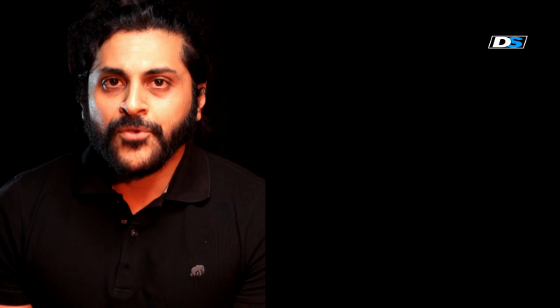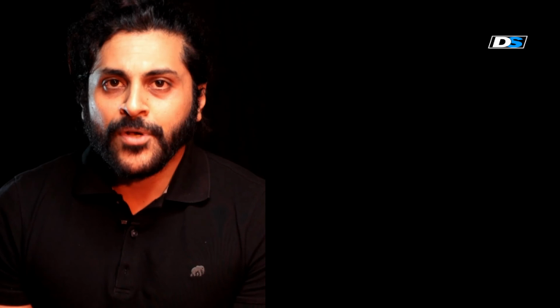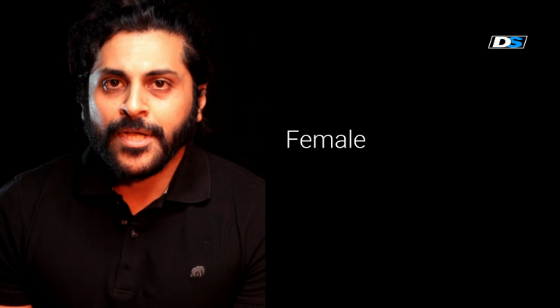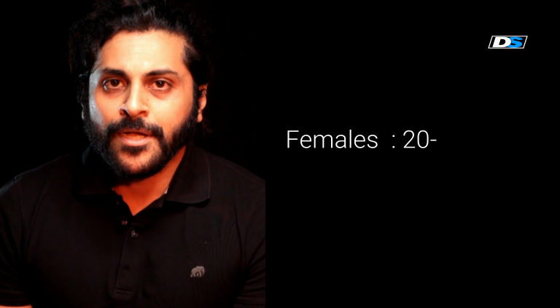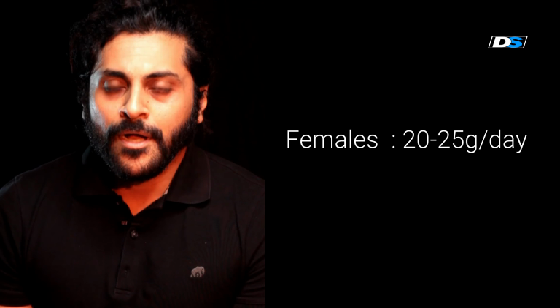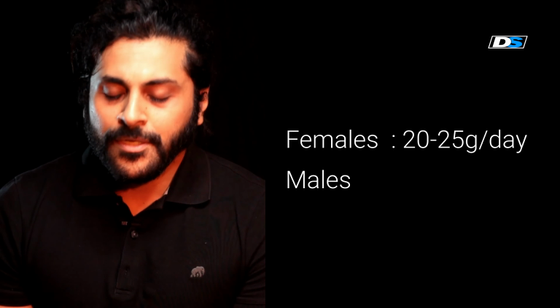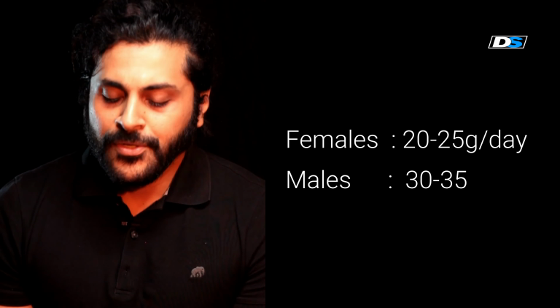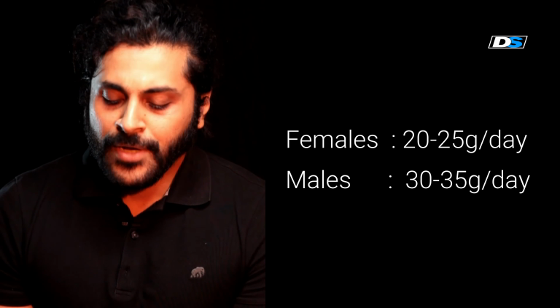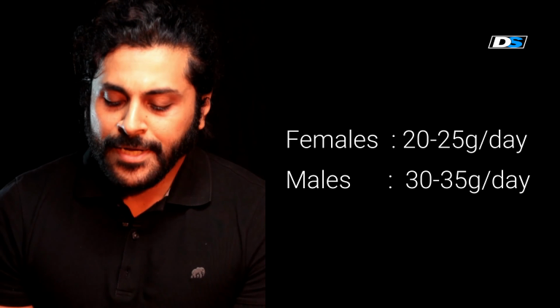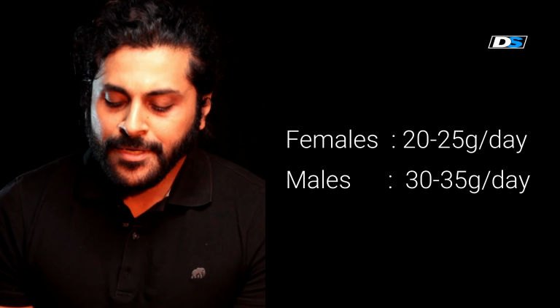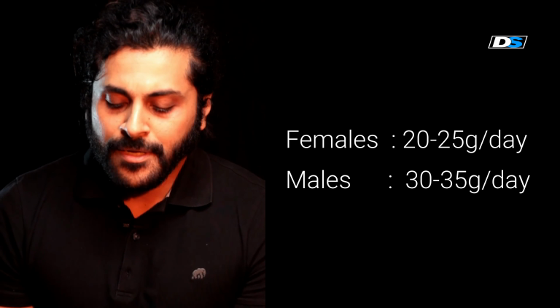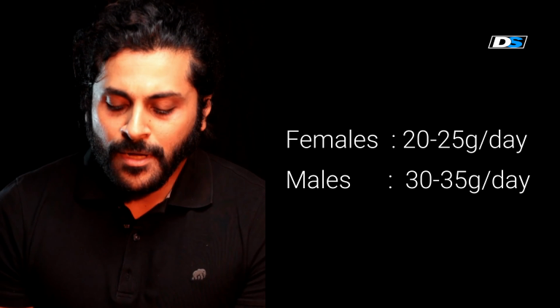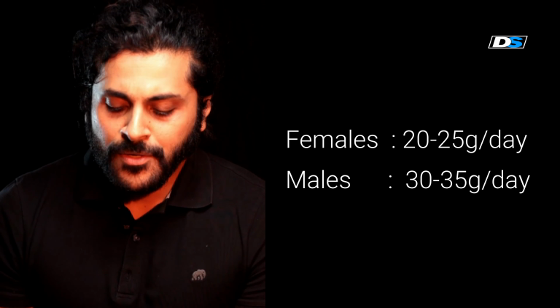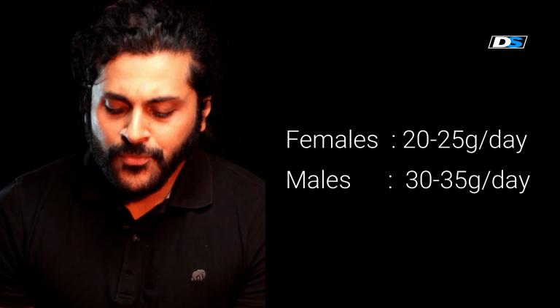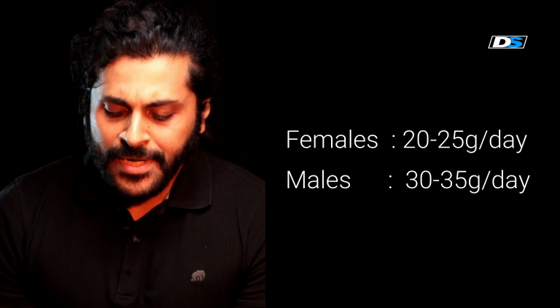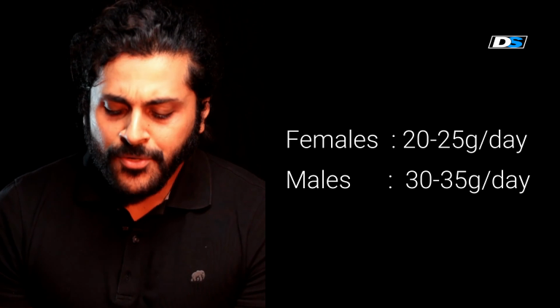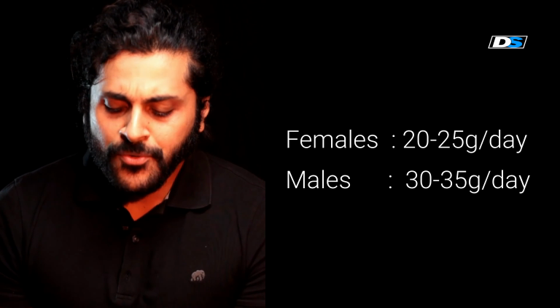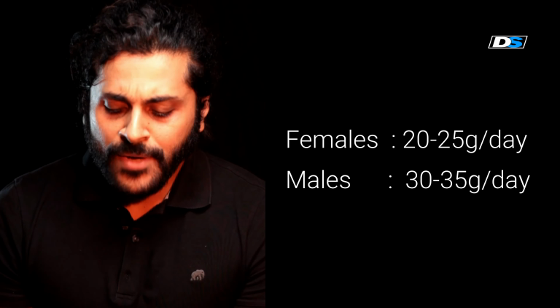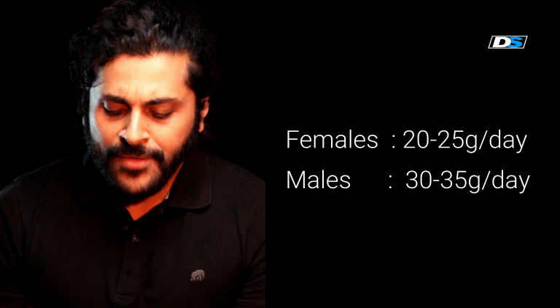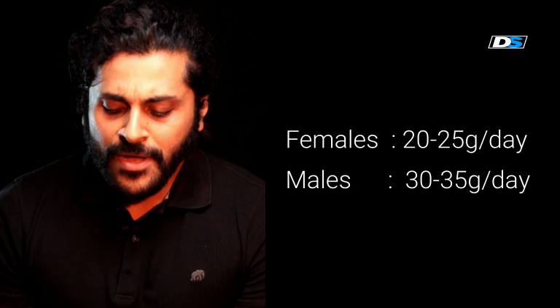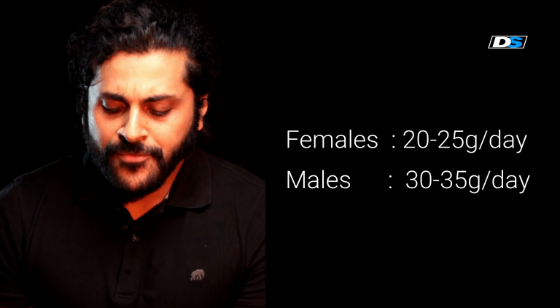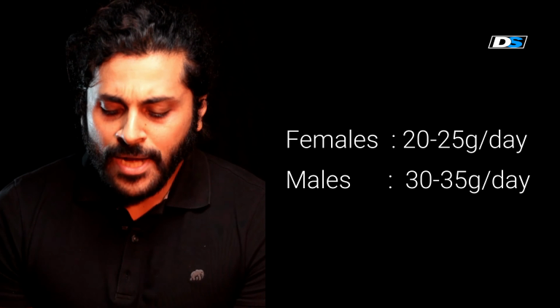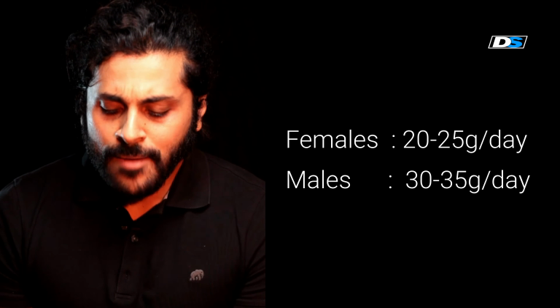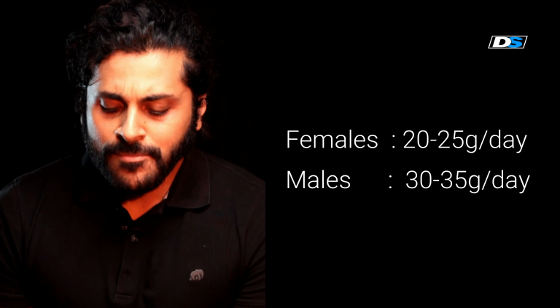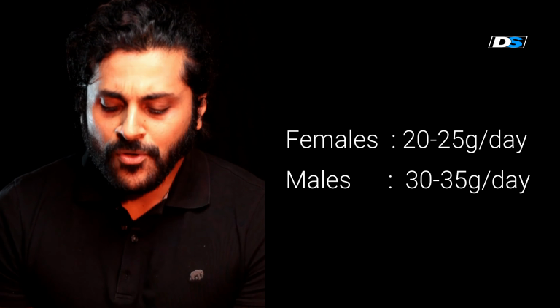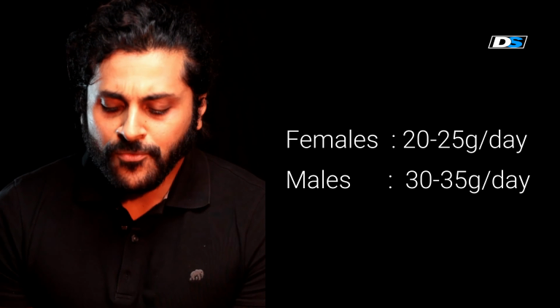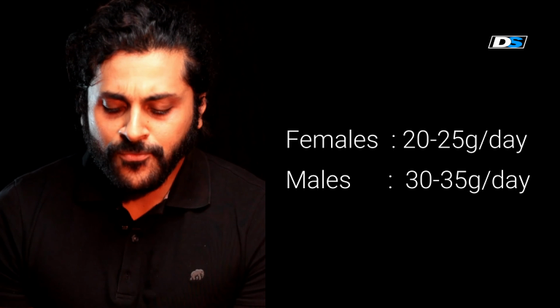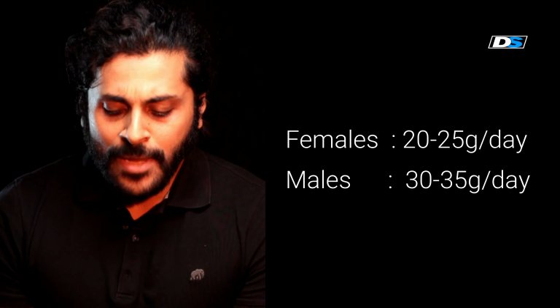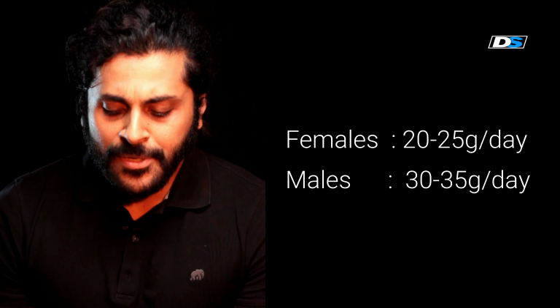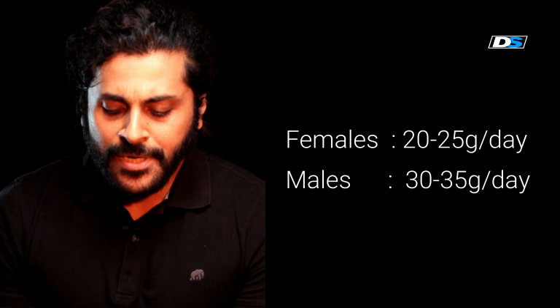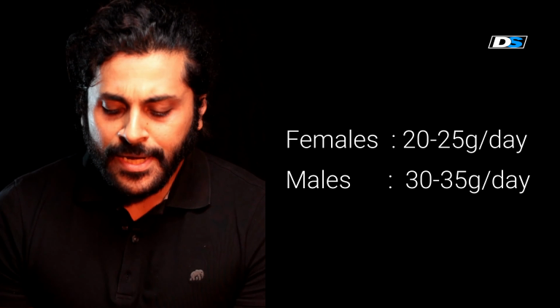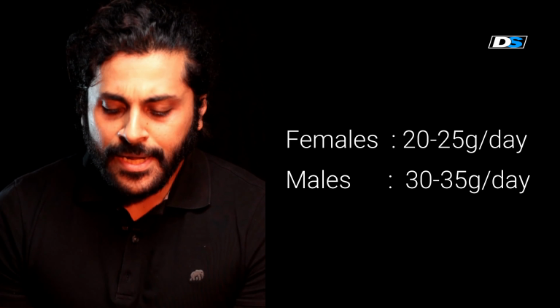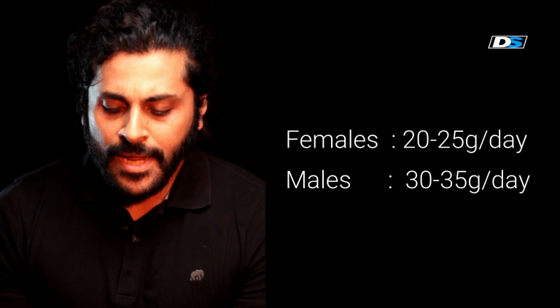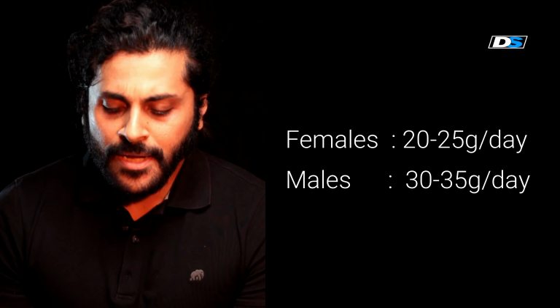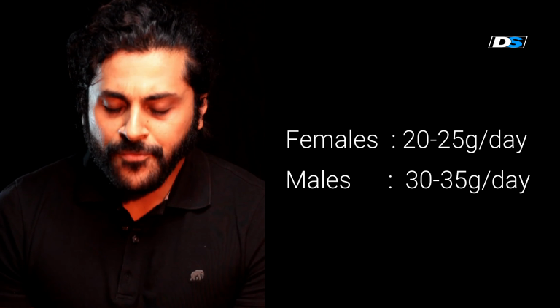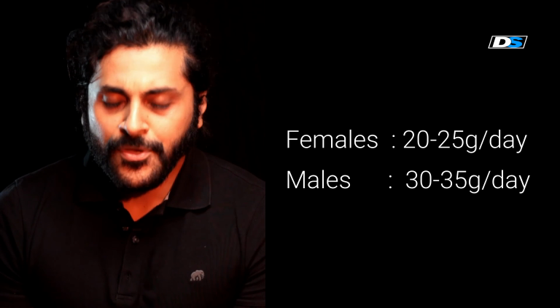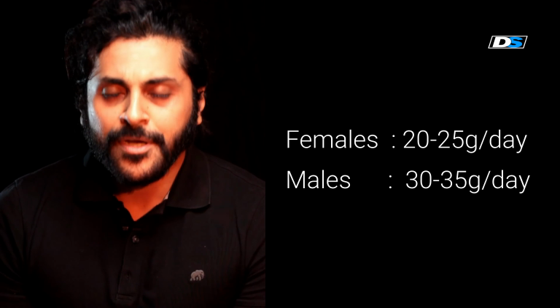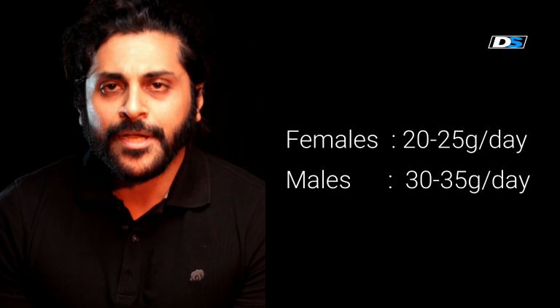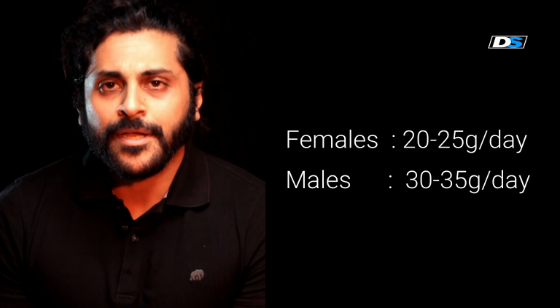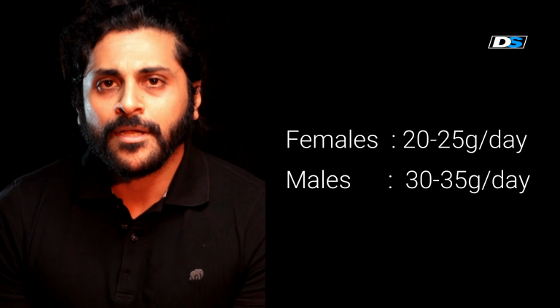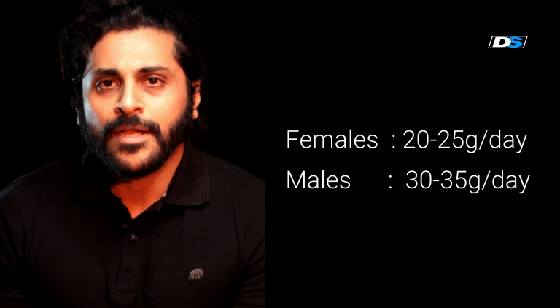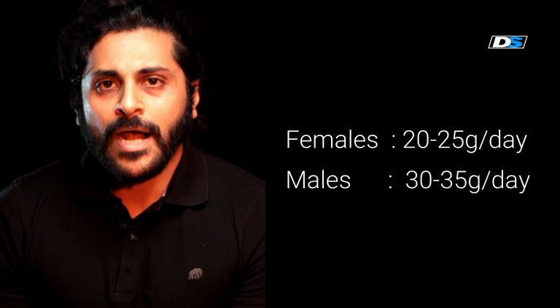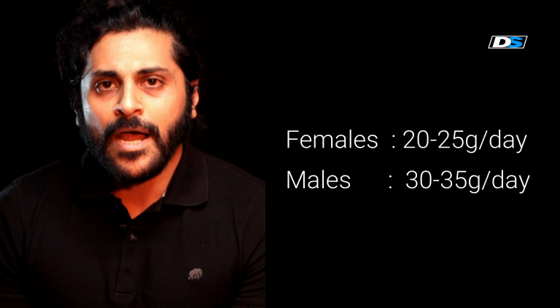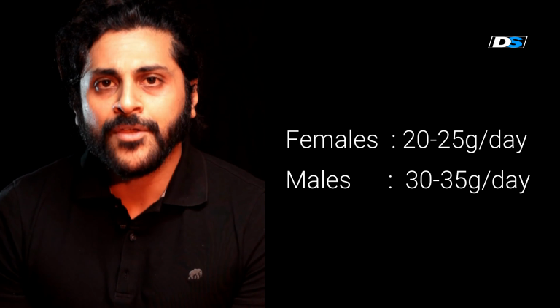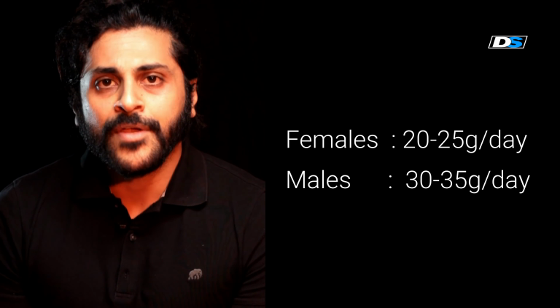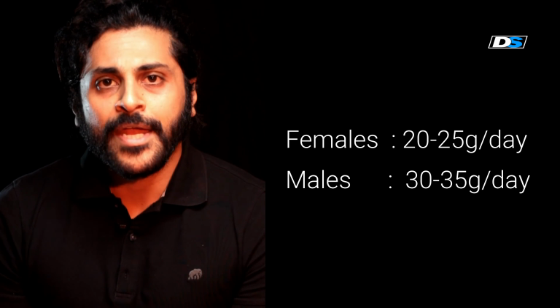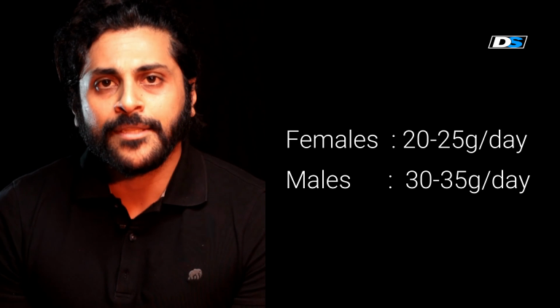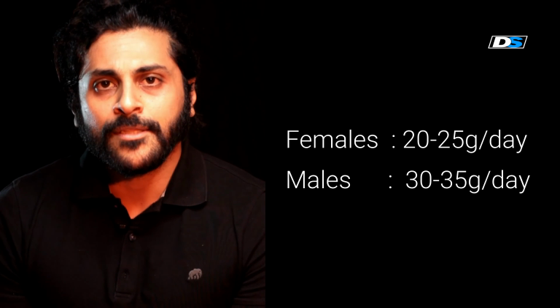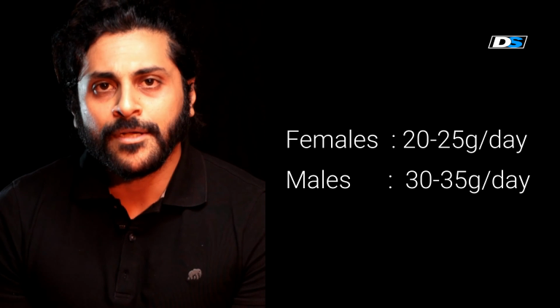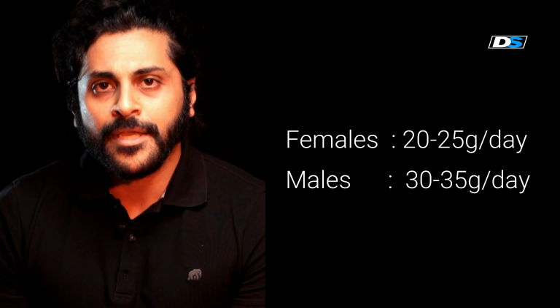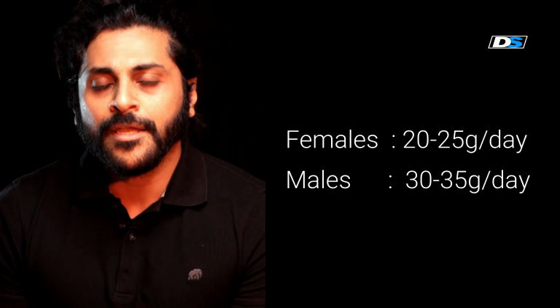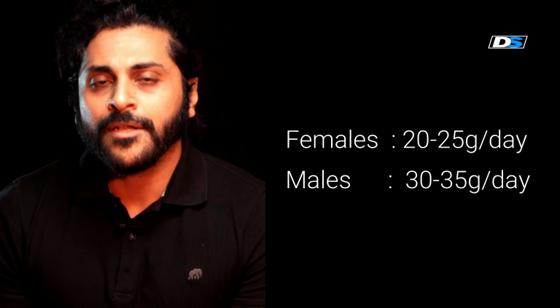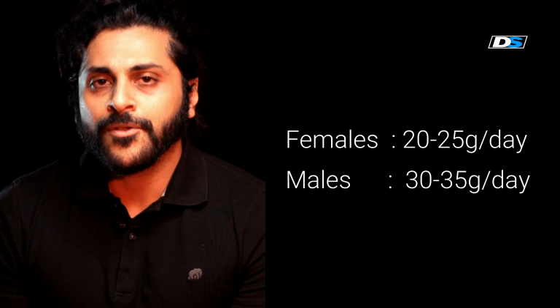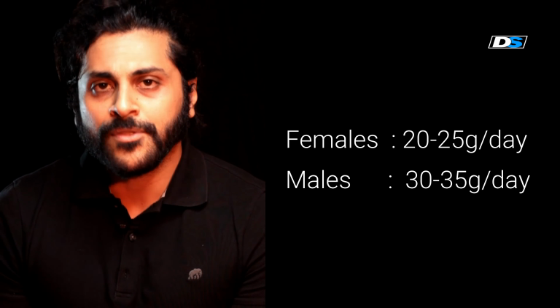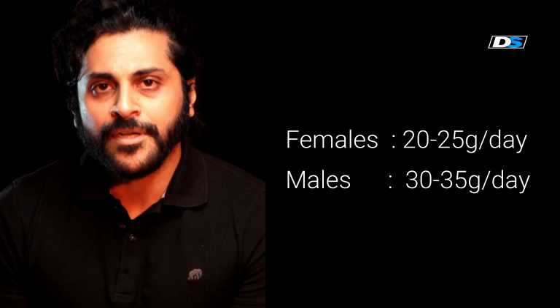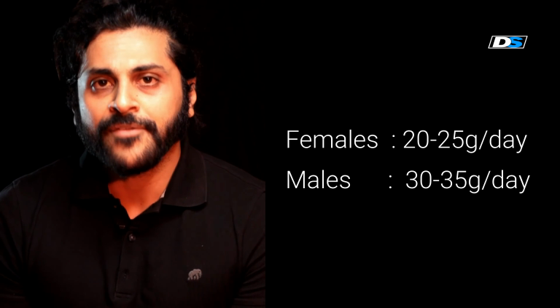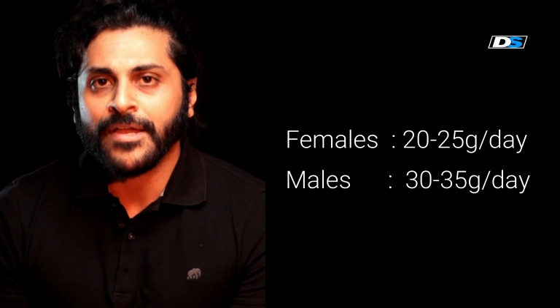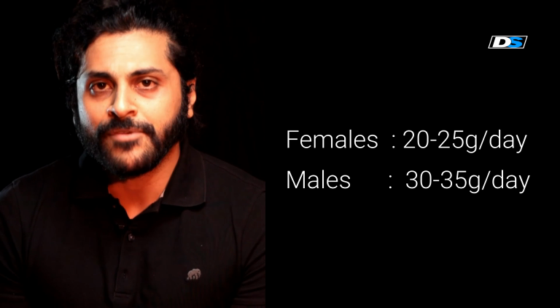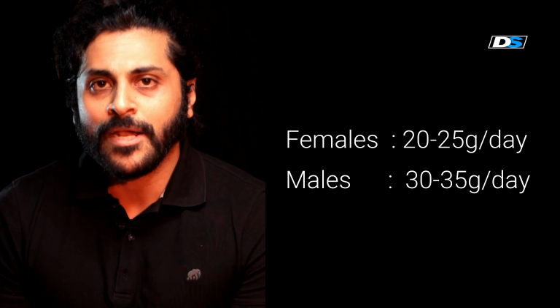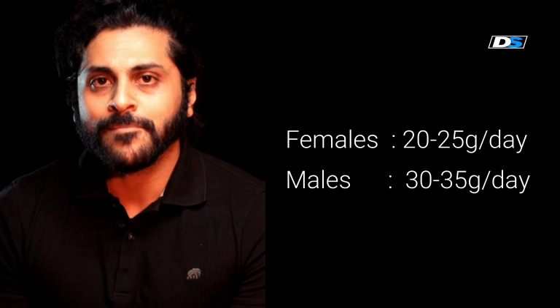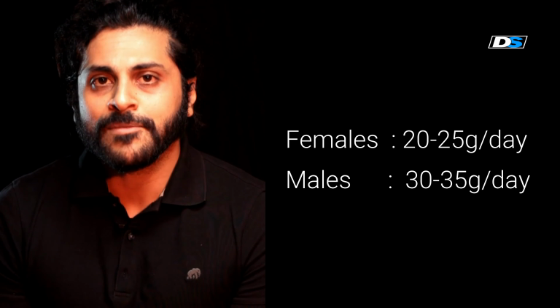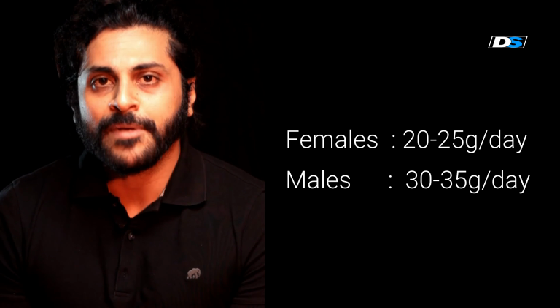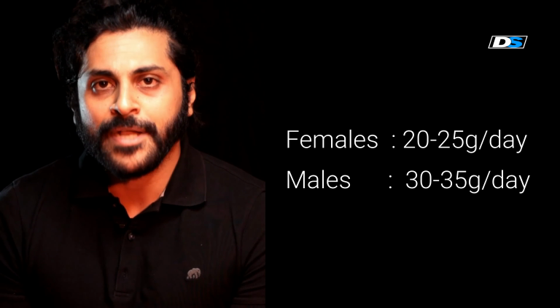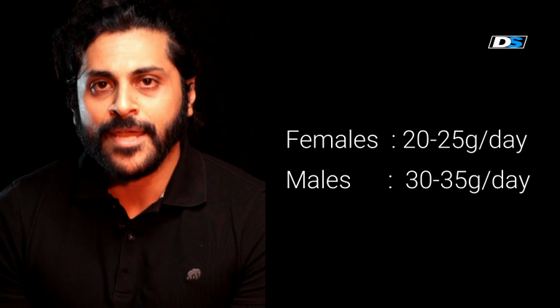If you're a girl, you need 20 to 25 grams of fiber per day, and if you're a guy, you need 30 to 35 grams per day.